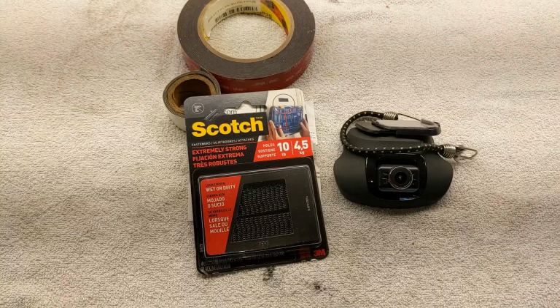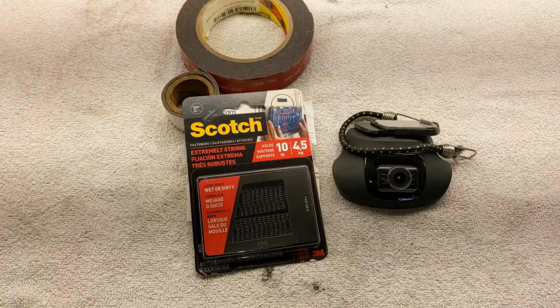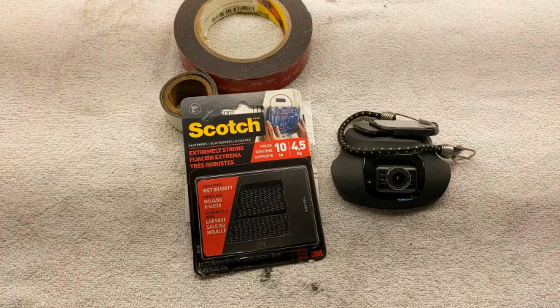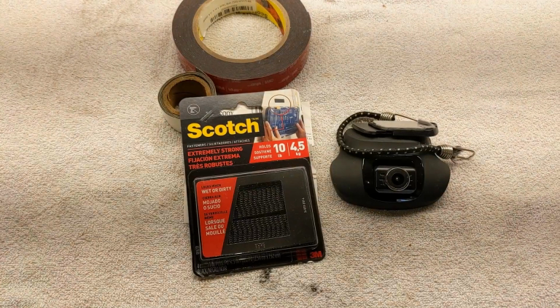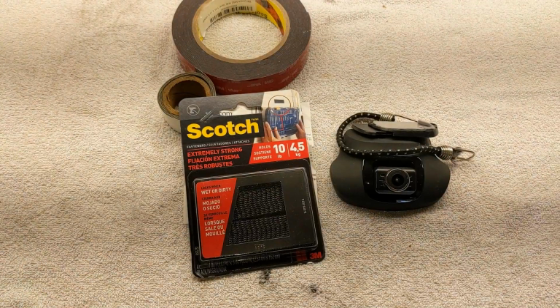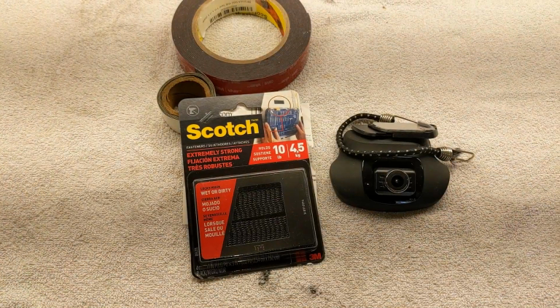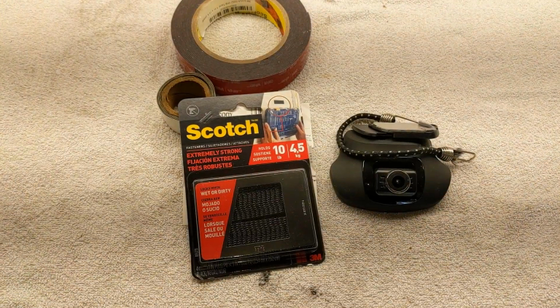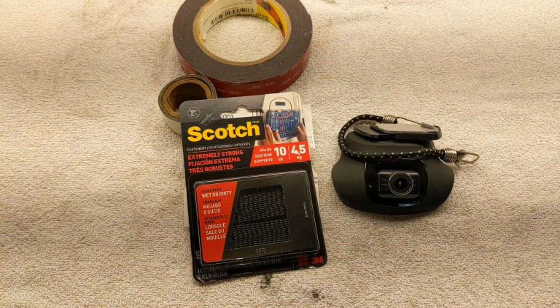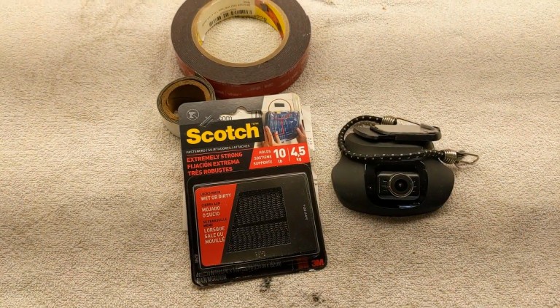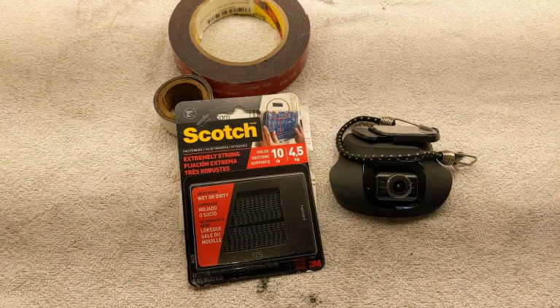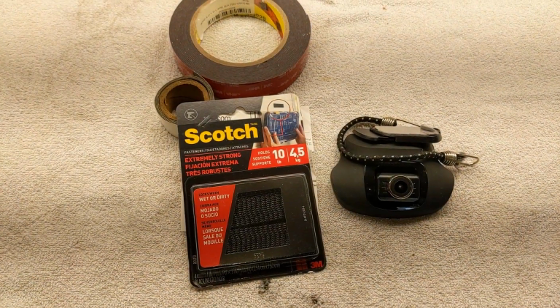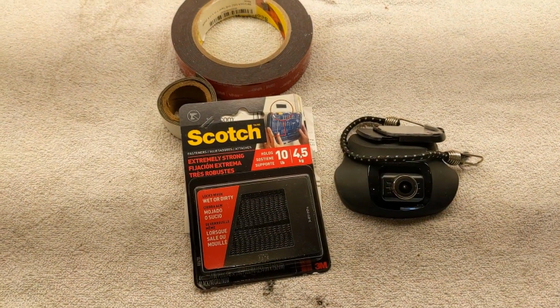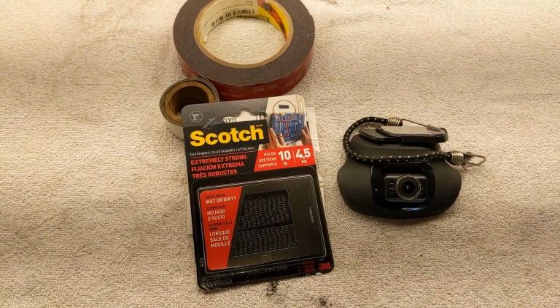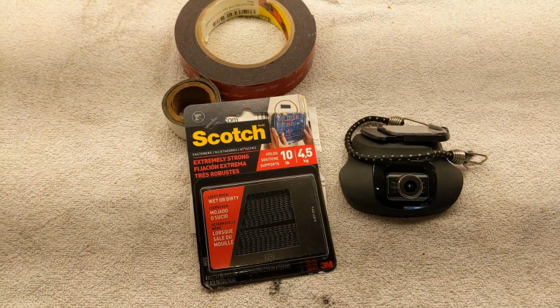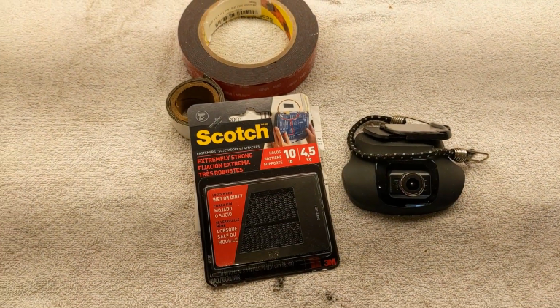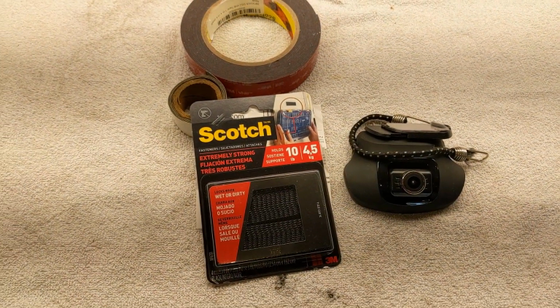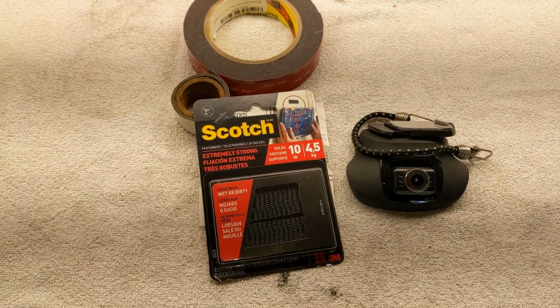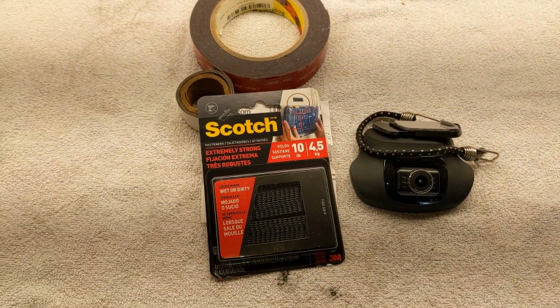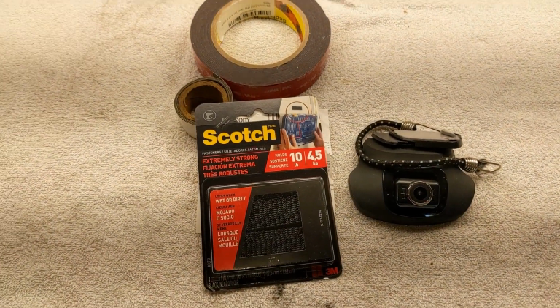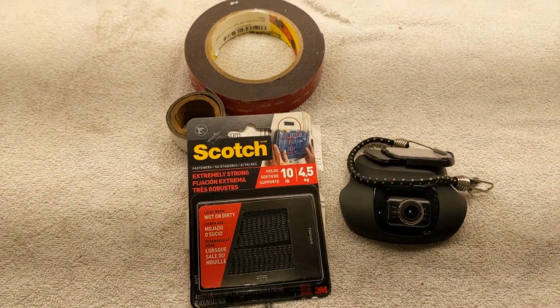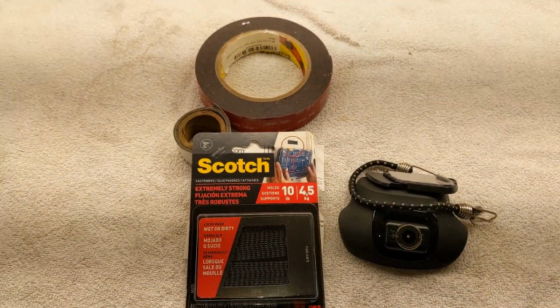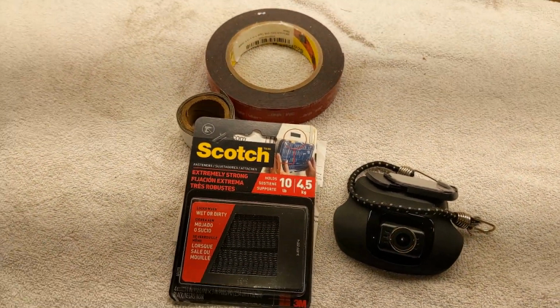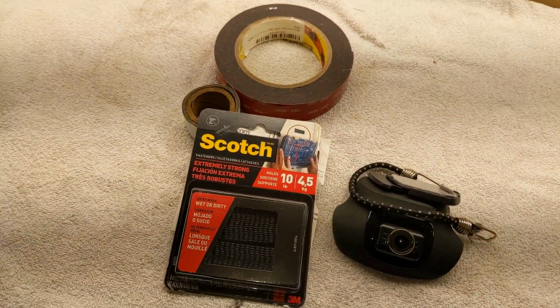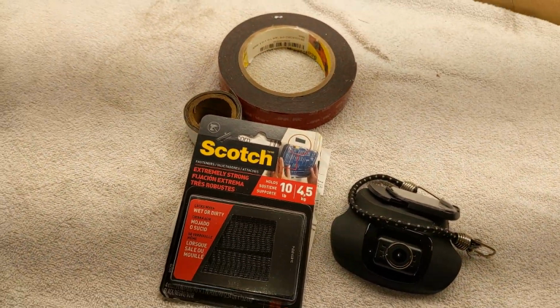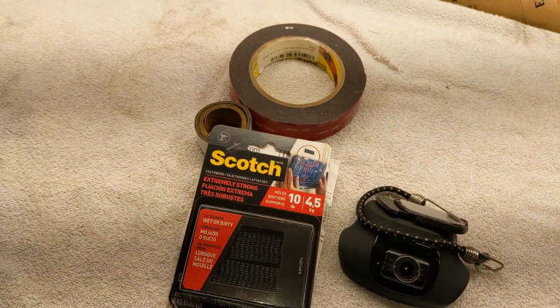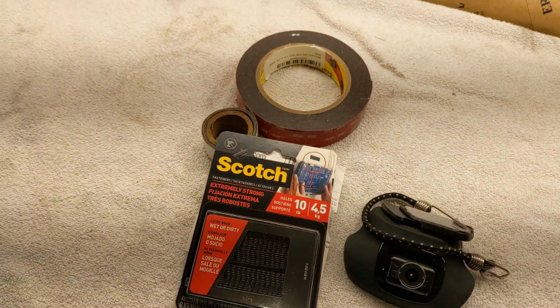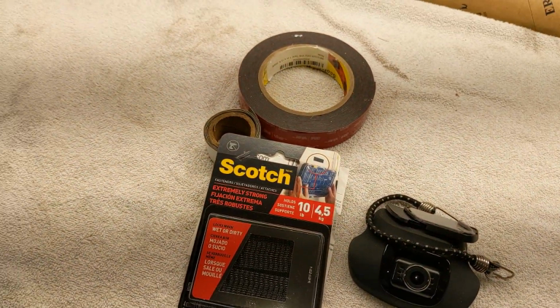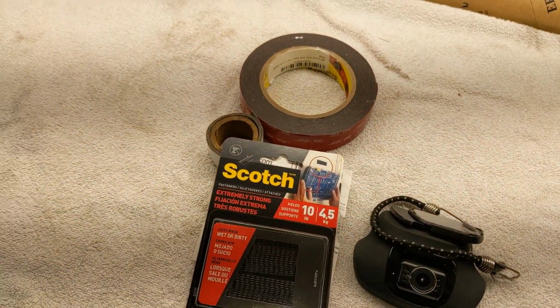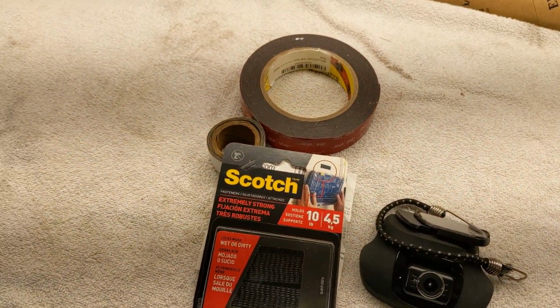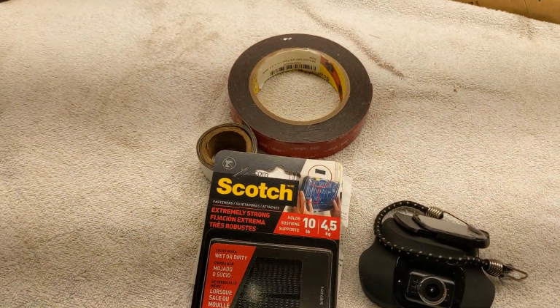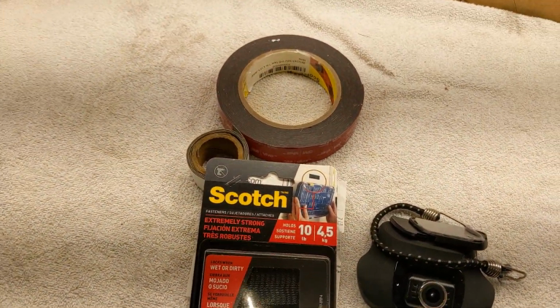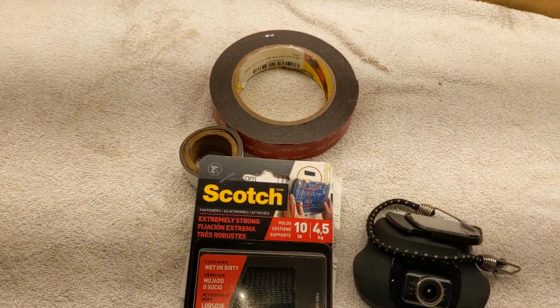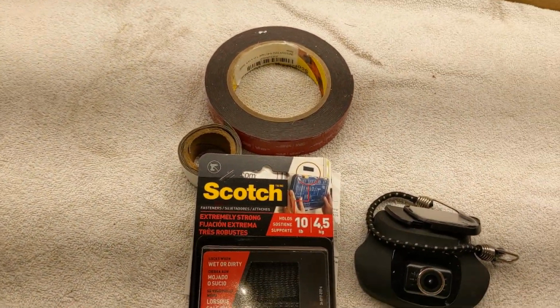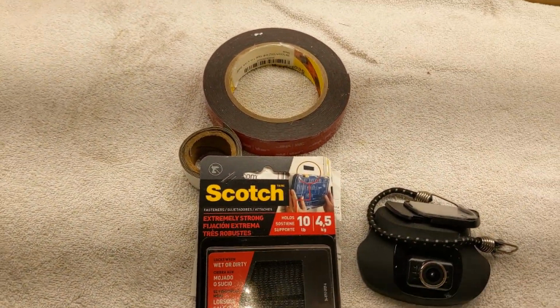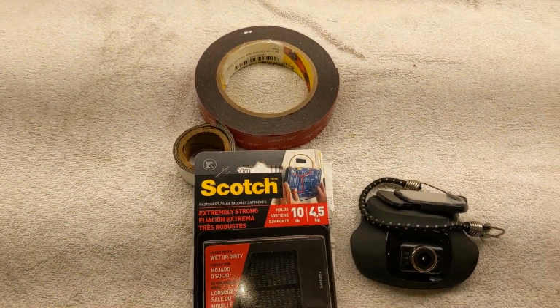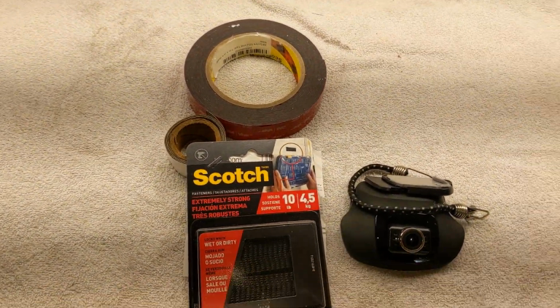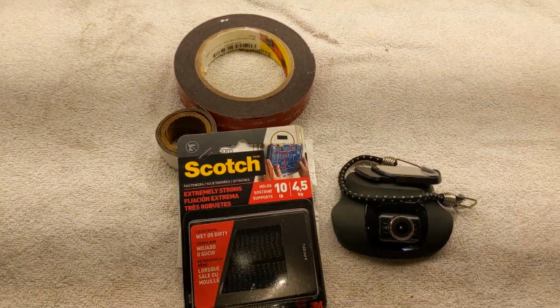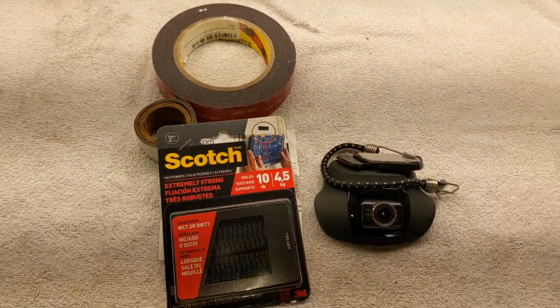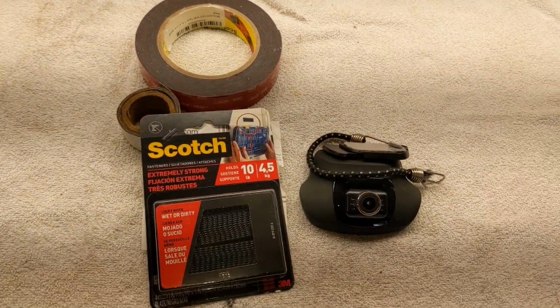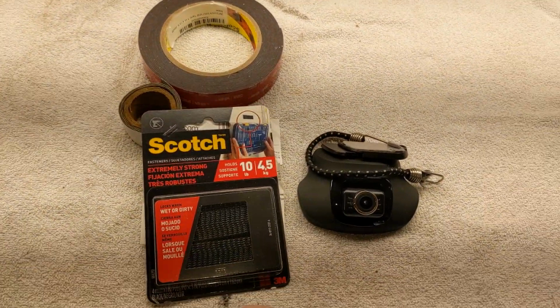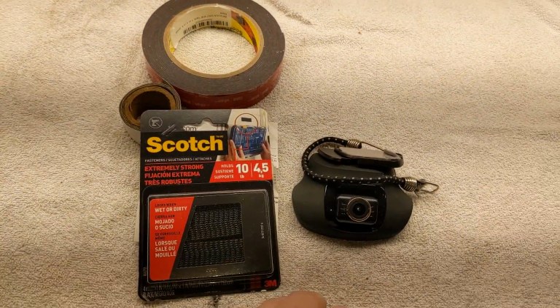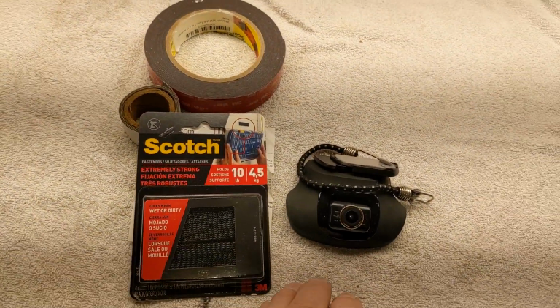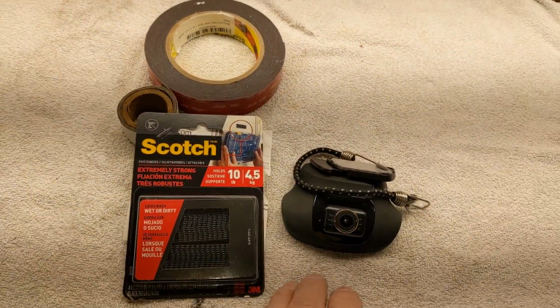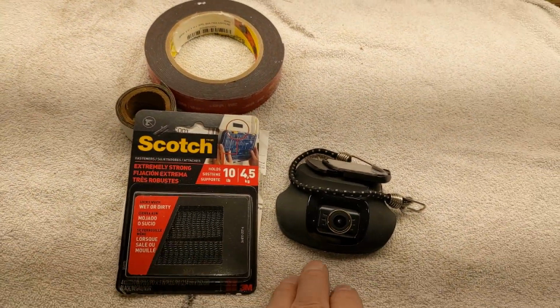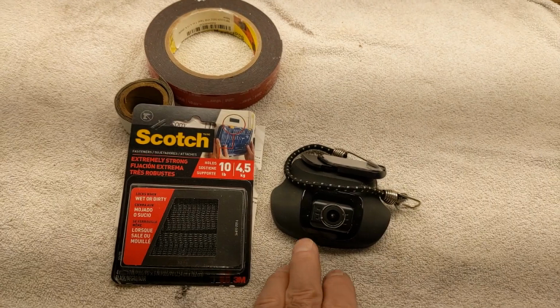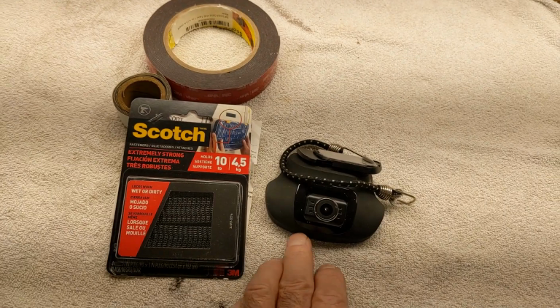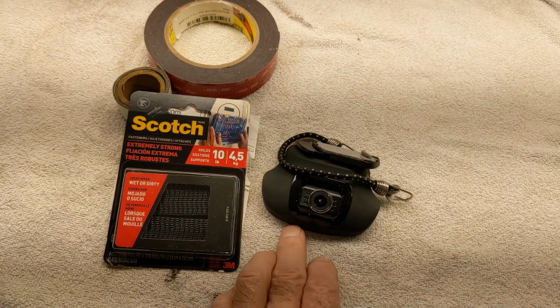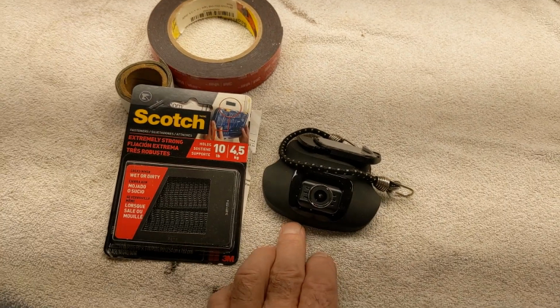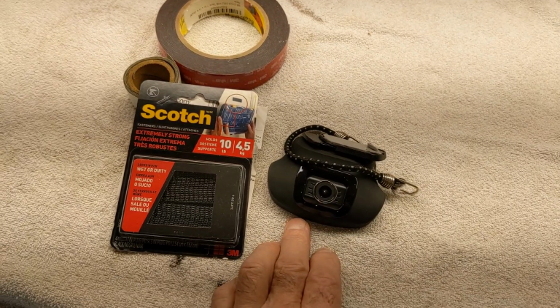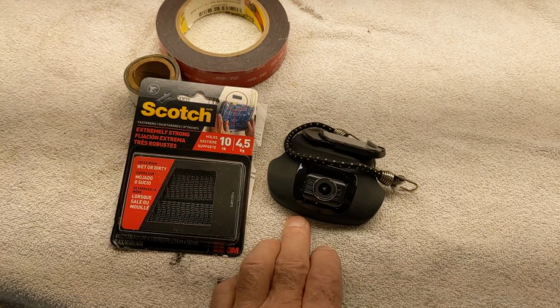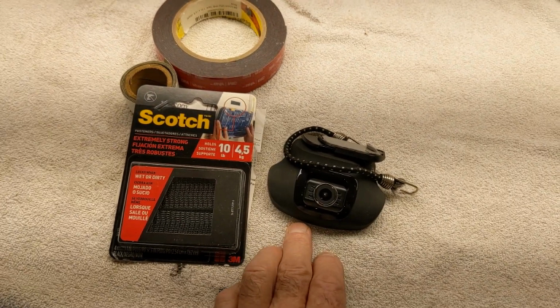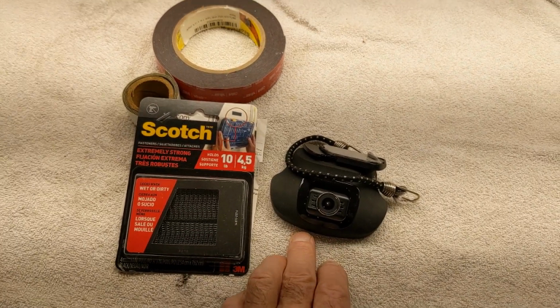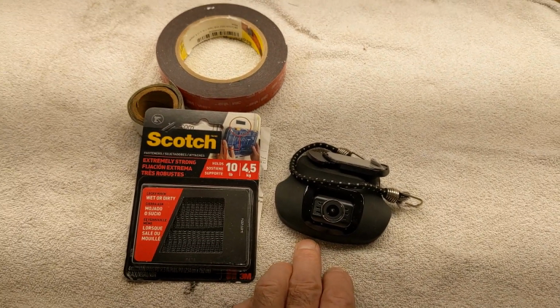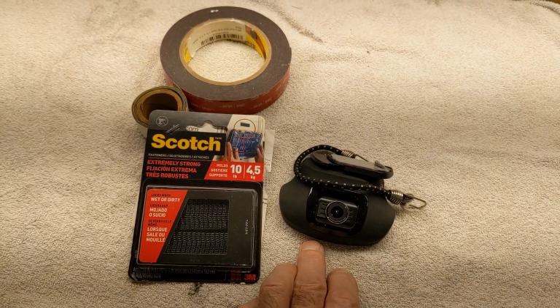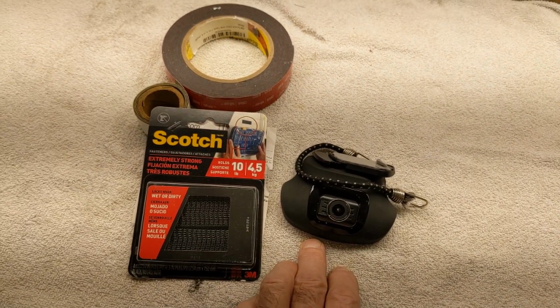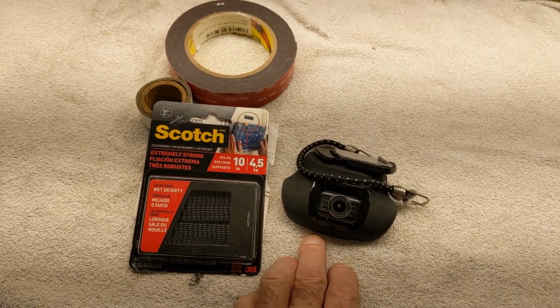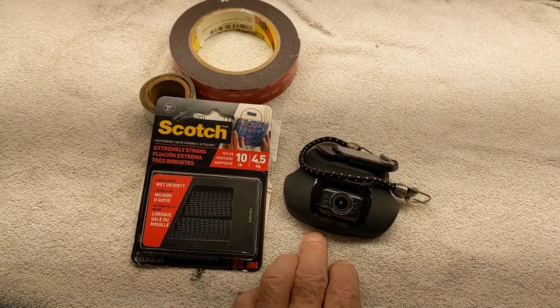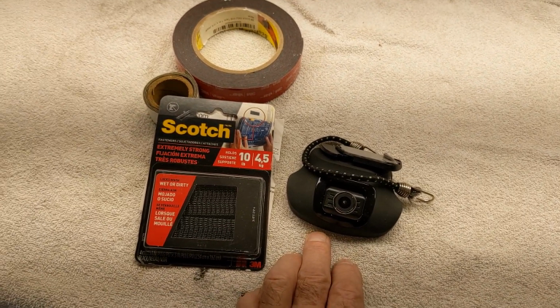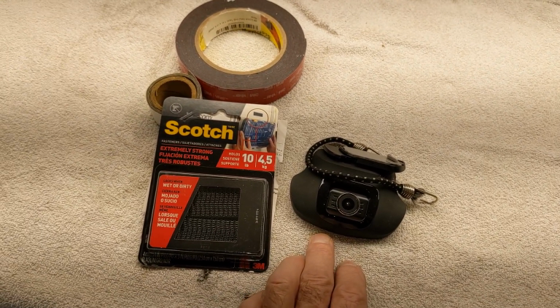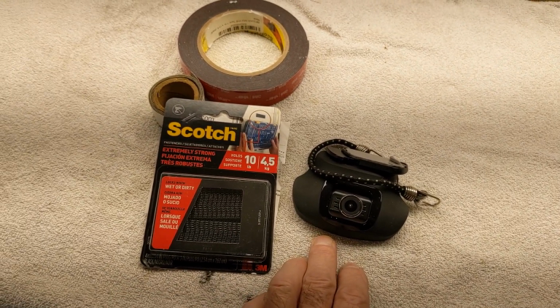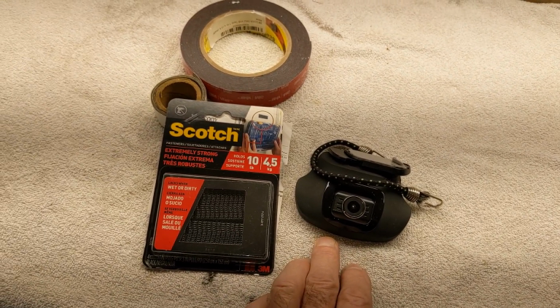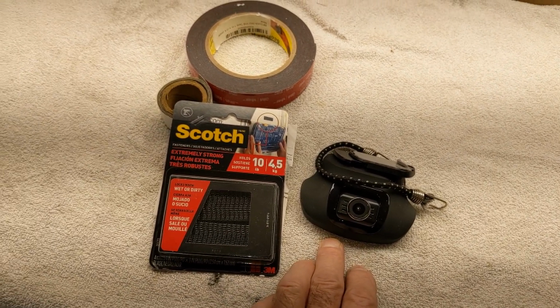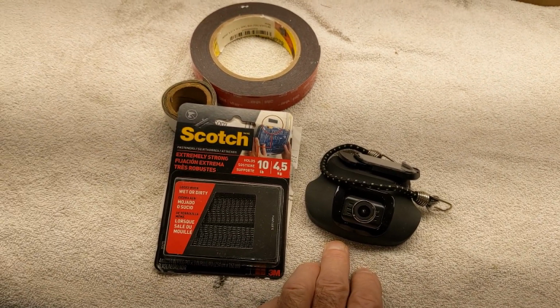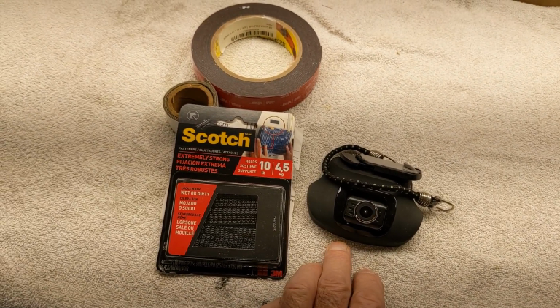Good morning, guys and gals. Froggy here. This is my dash cam that I've got on my Corvette.